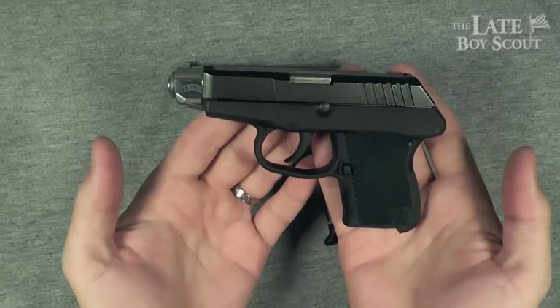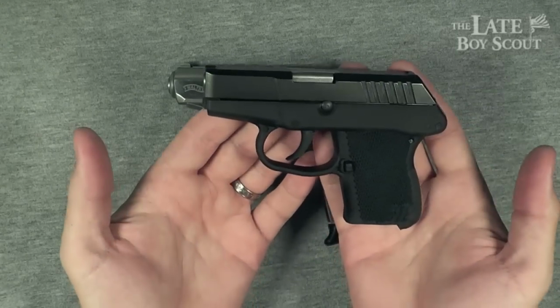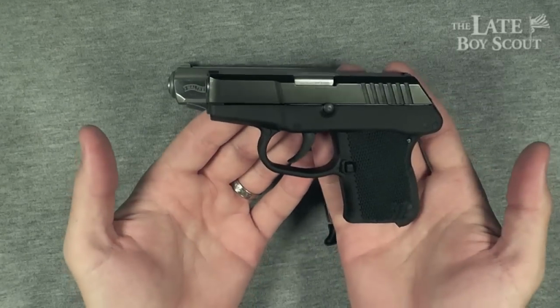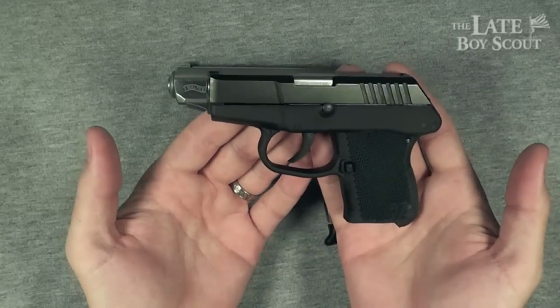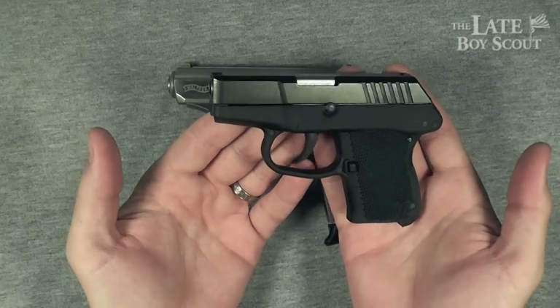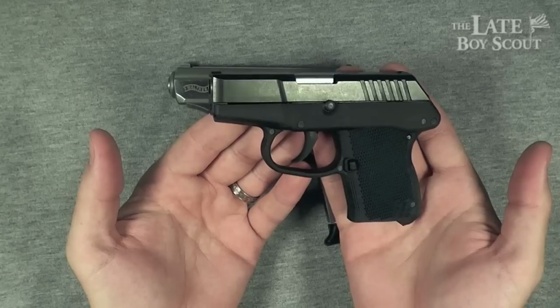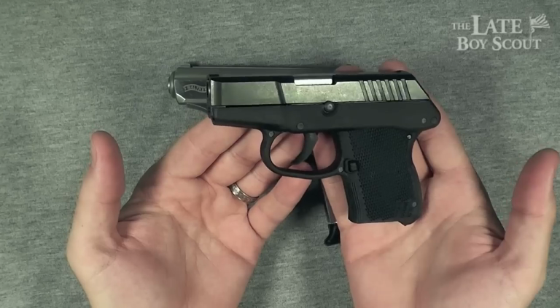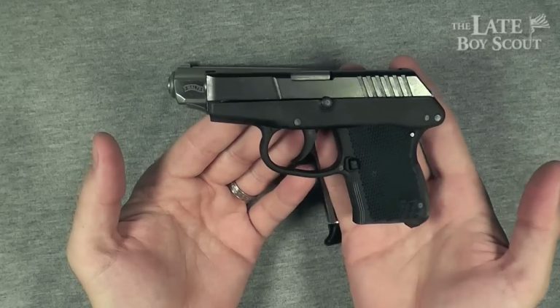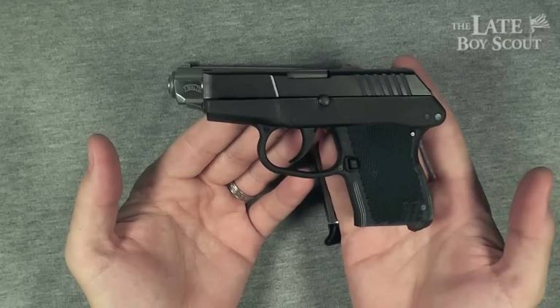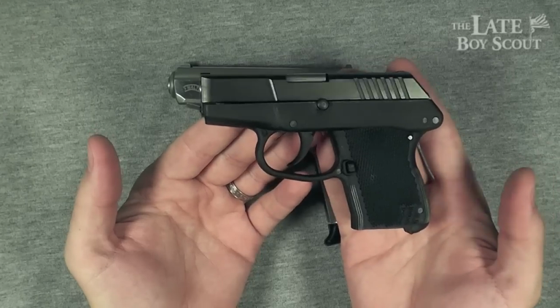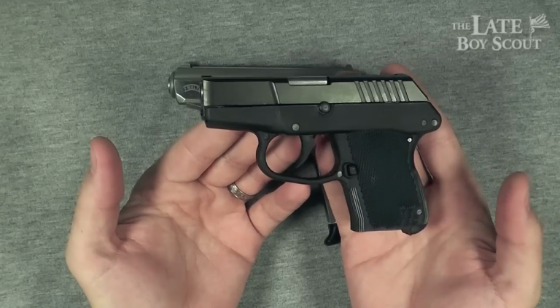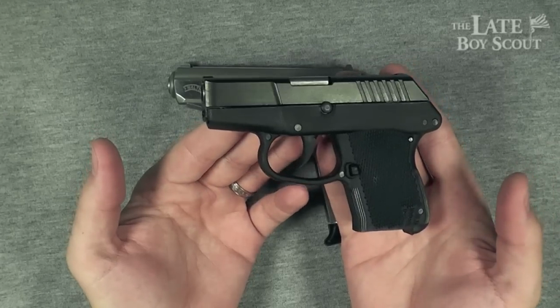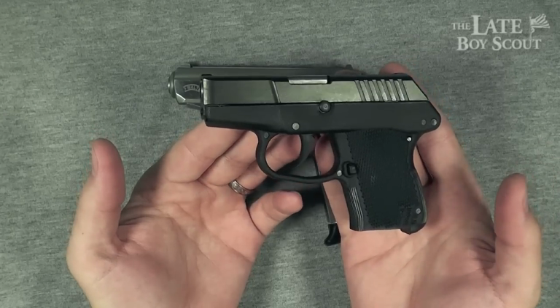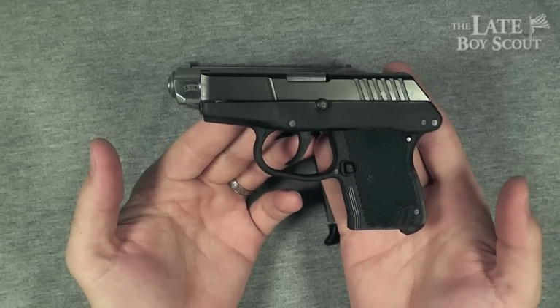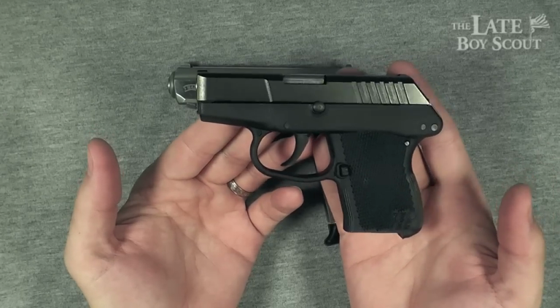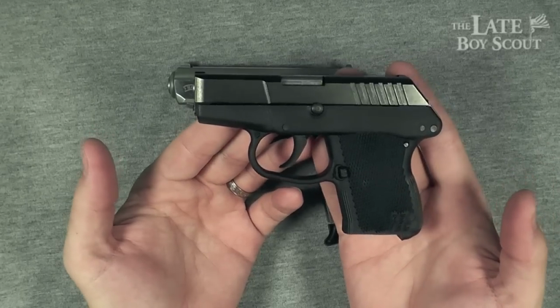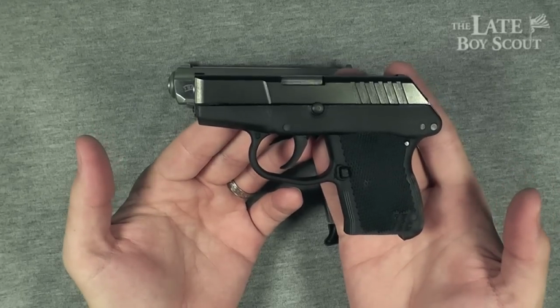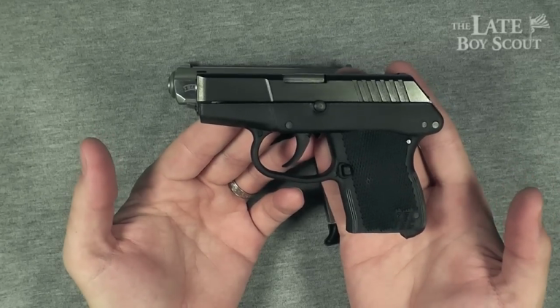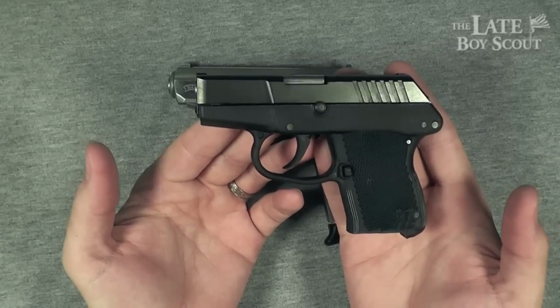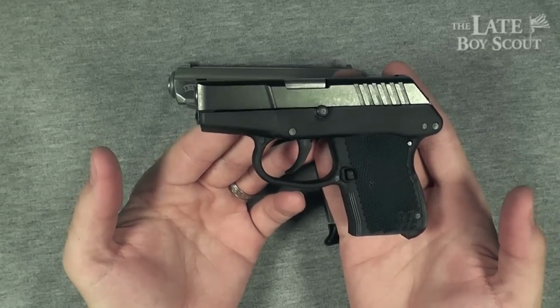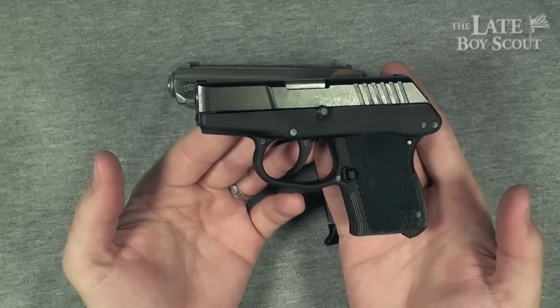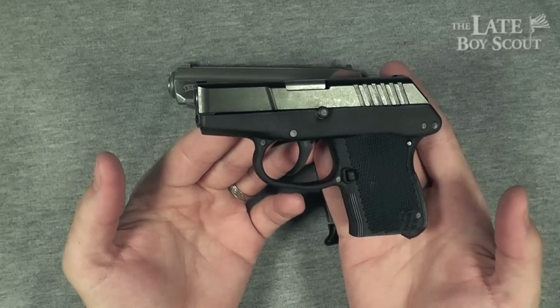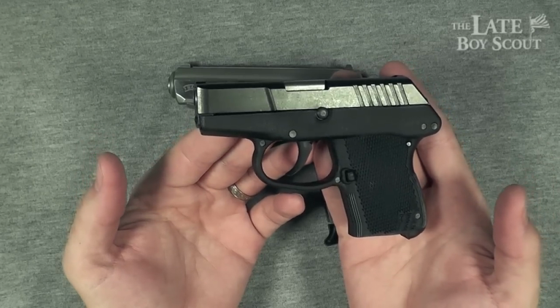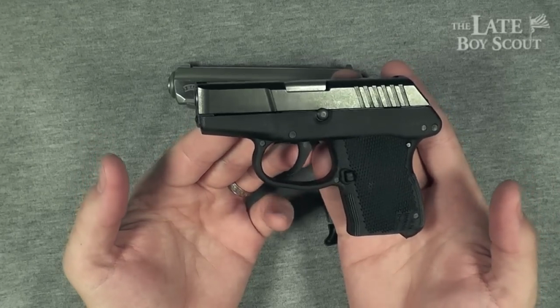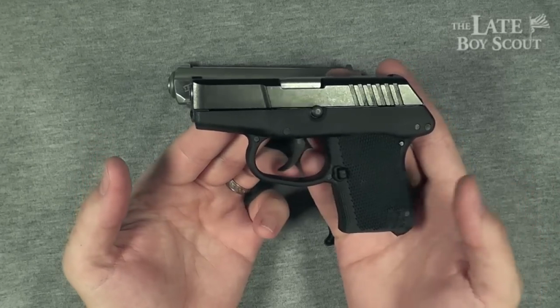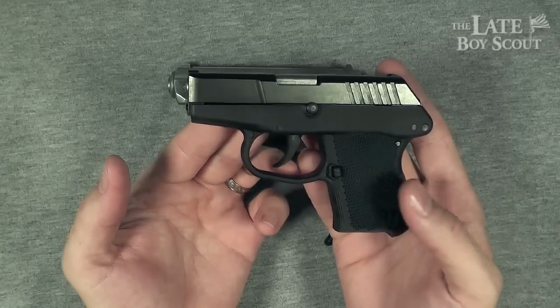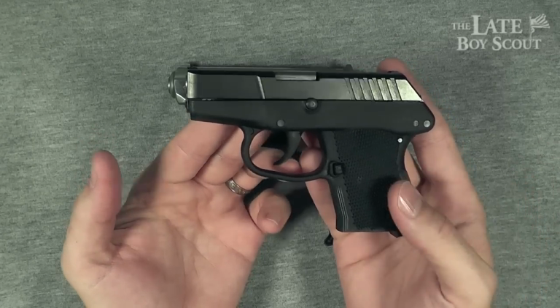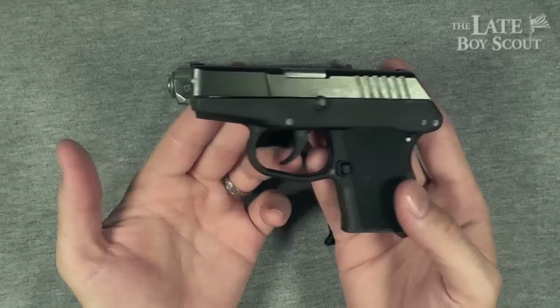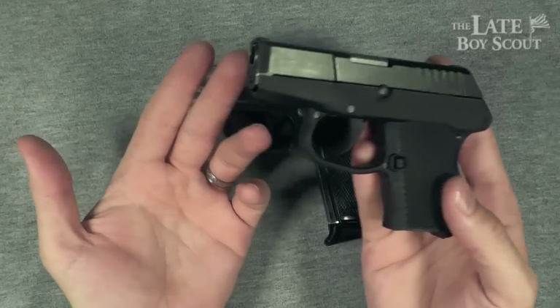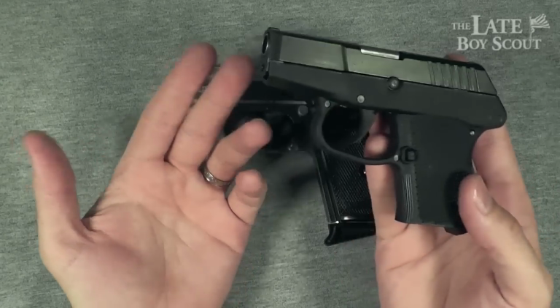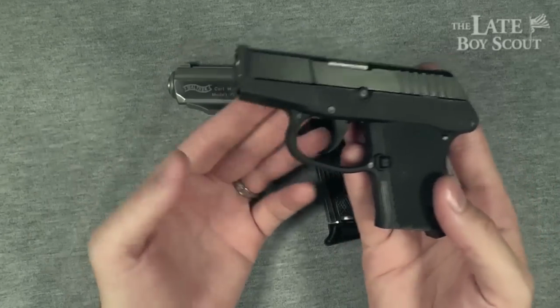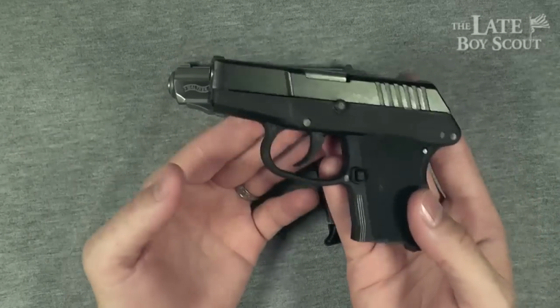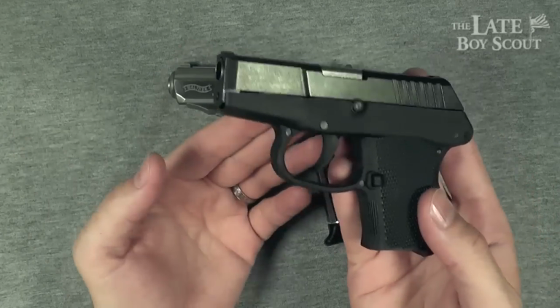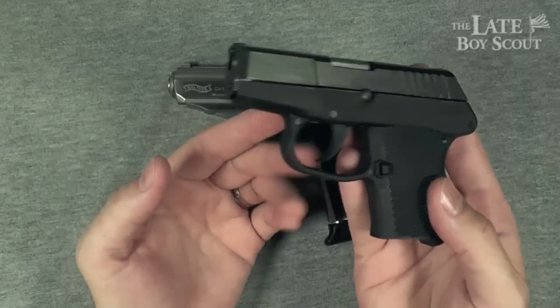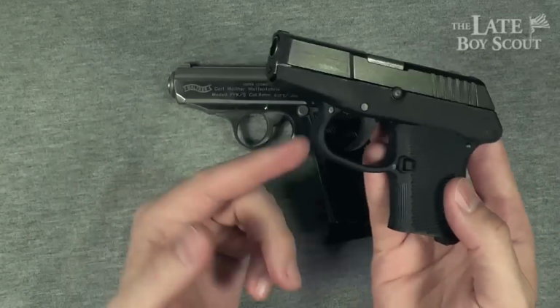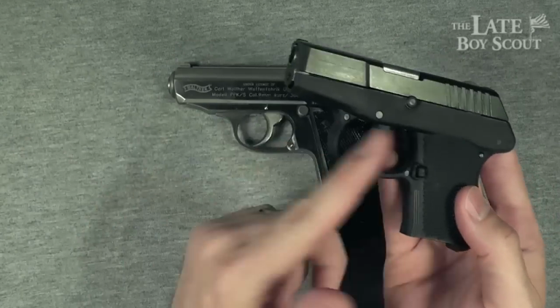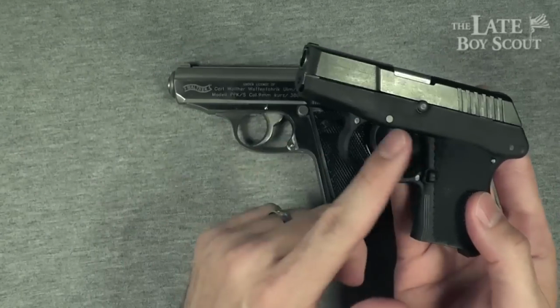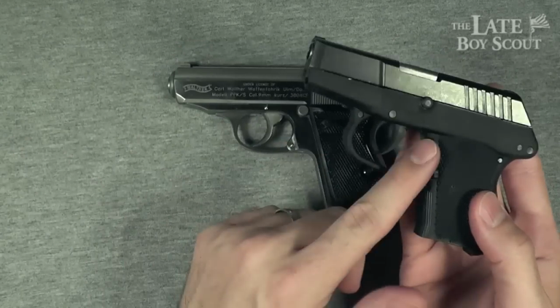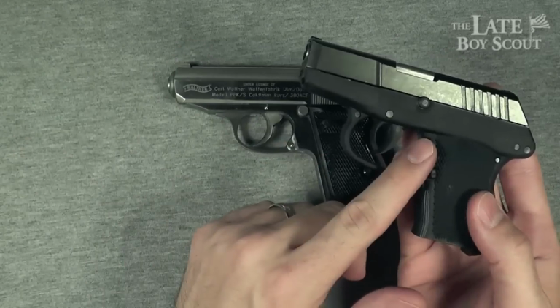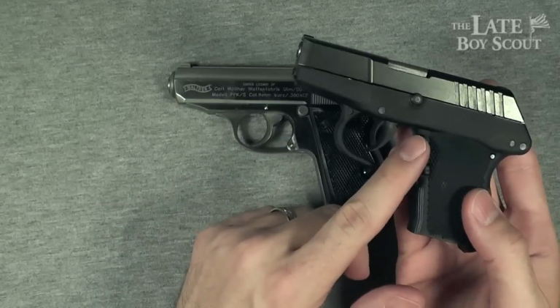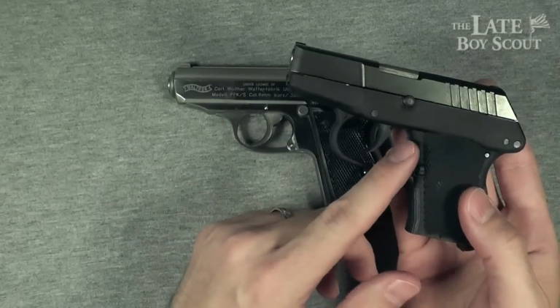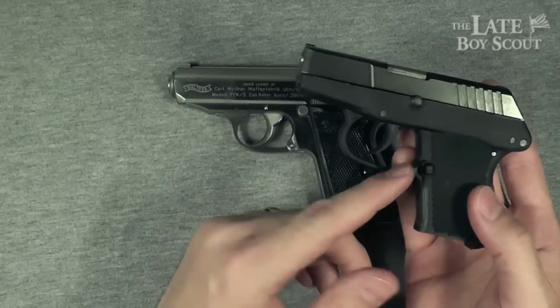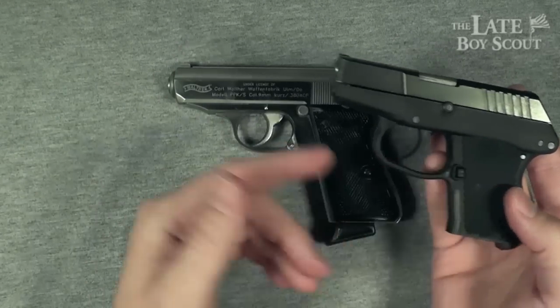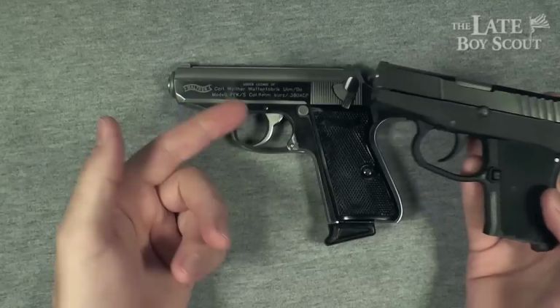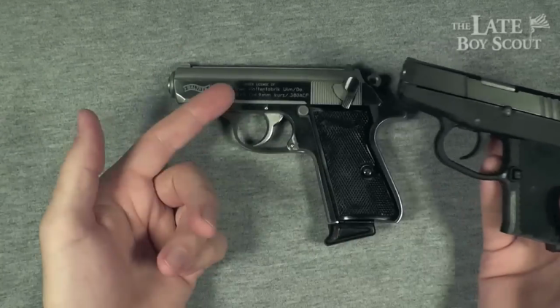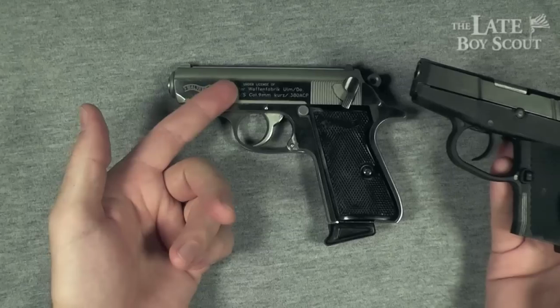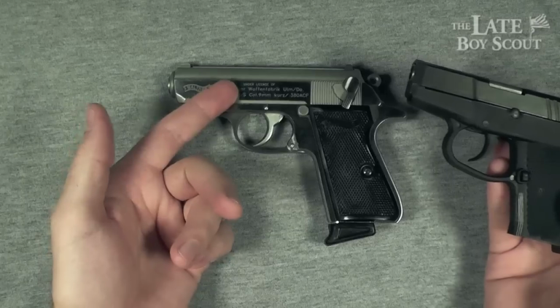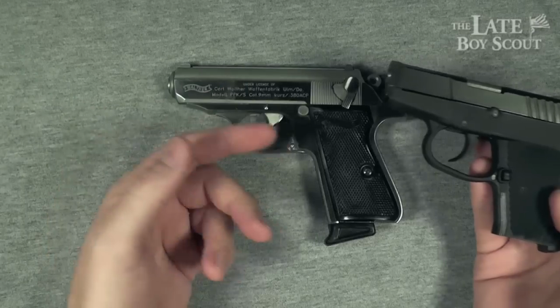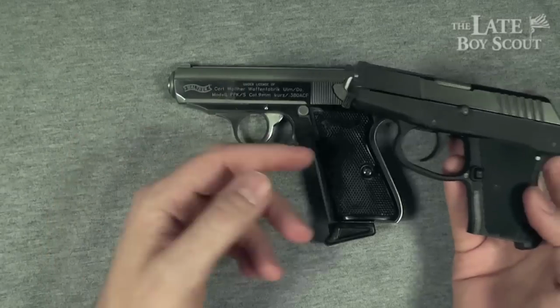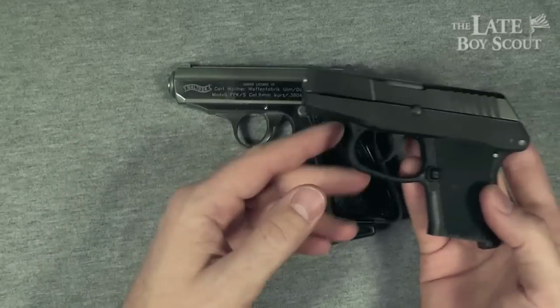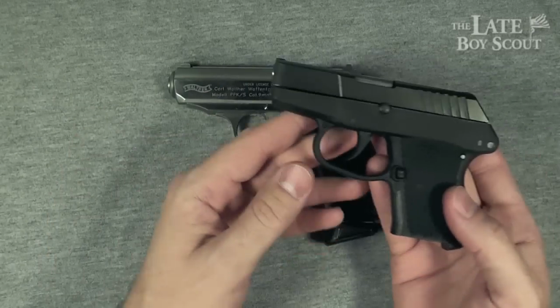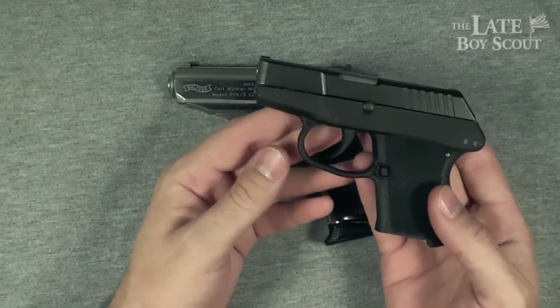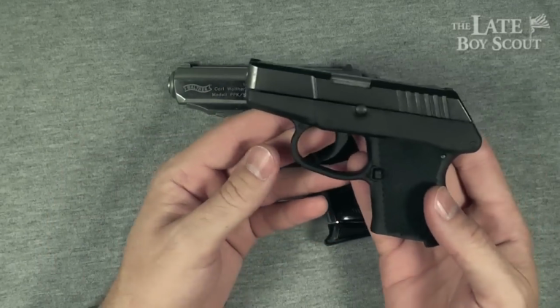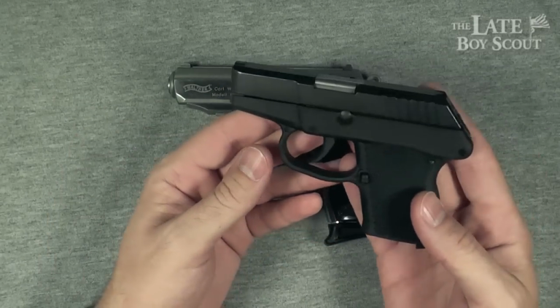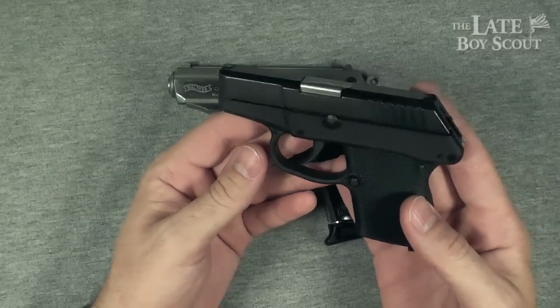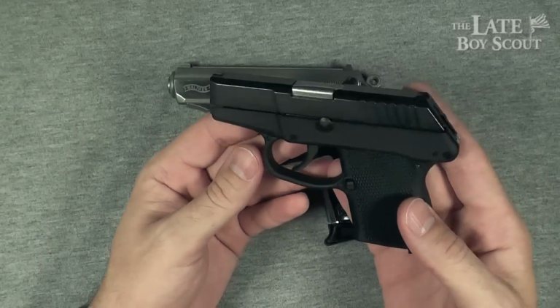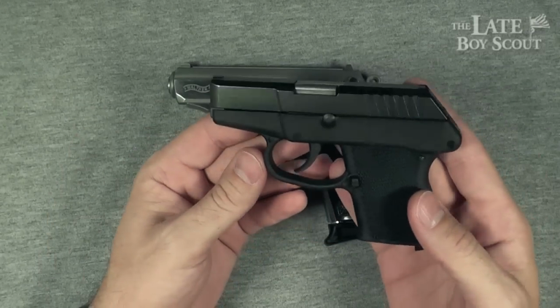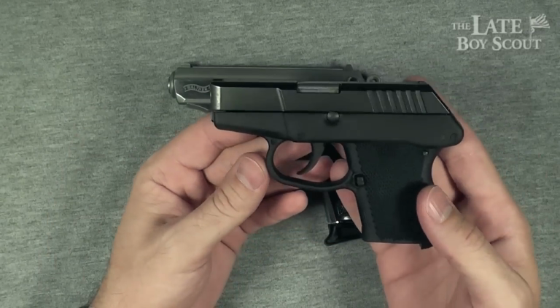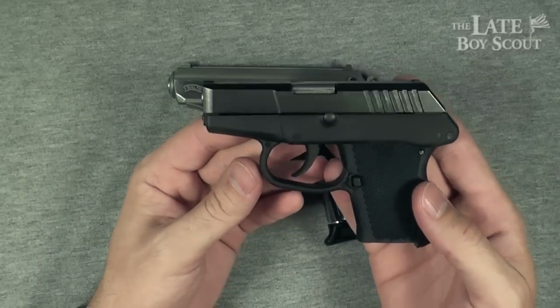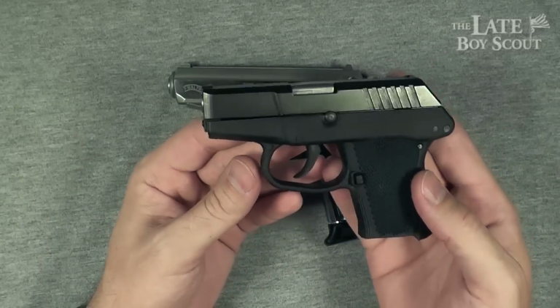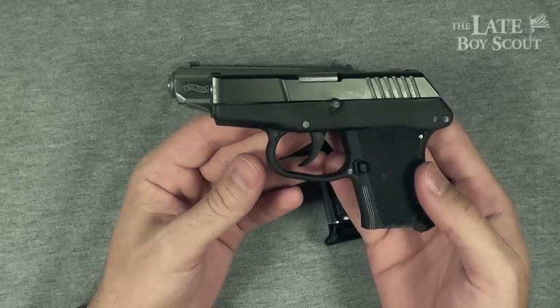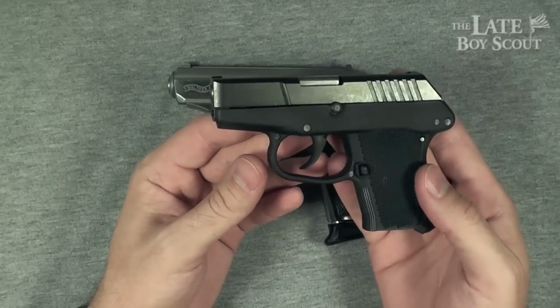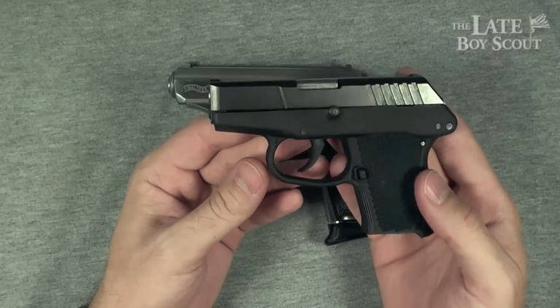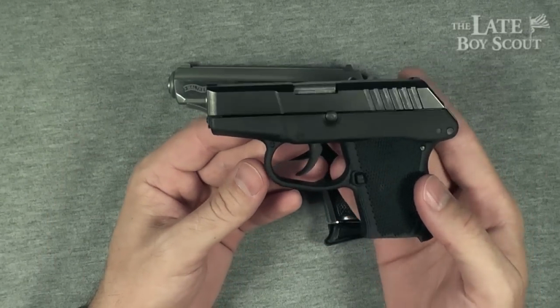Accuracy-wise, it's up to the shooter. This can still be an accurate gun — just as accurate as this, I think, in the right hands.